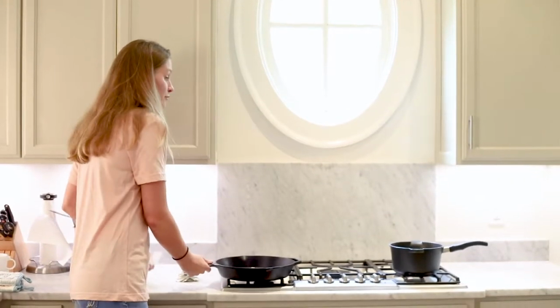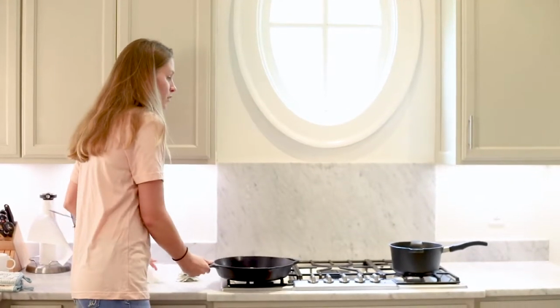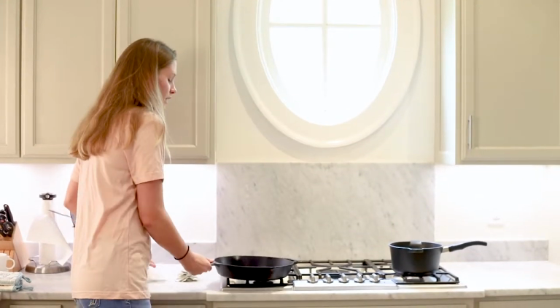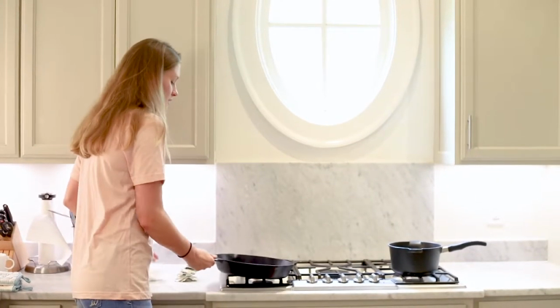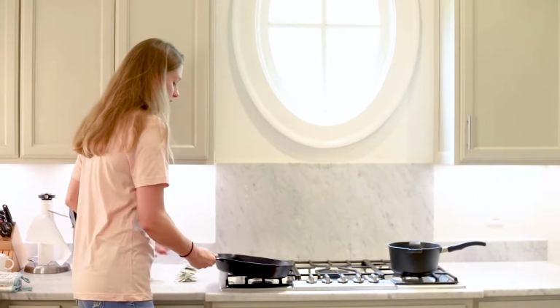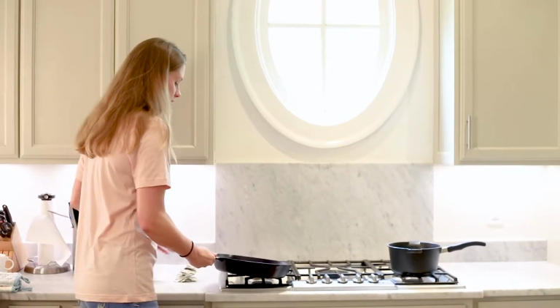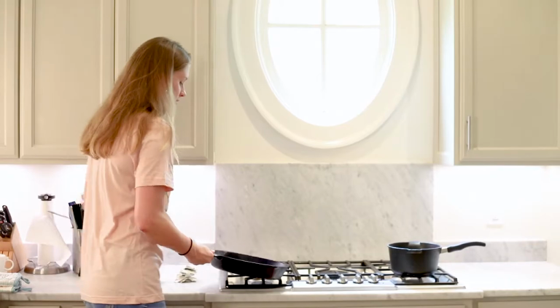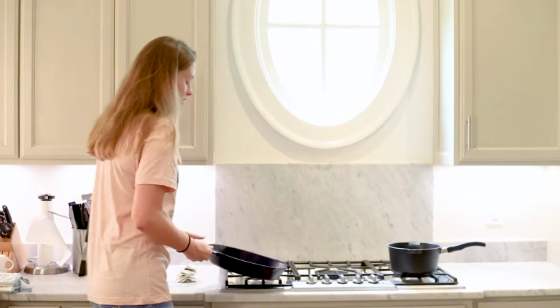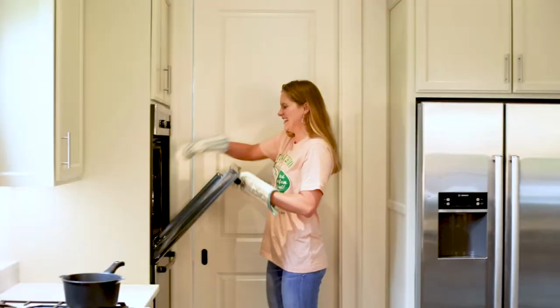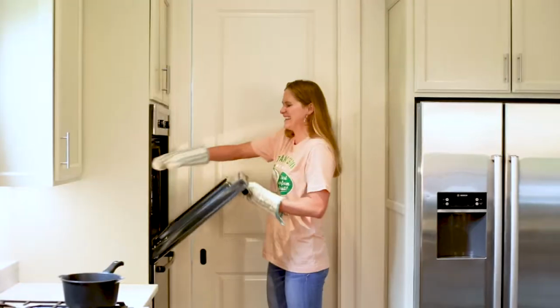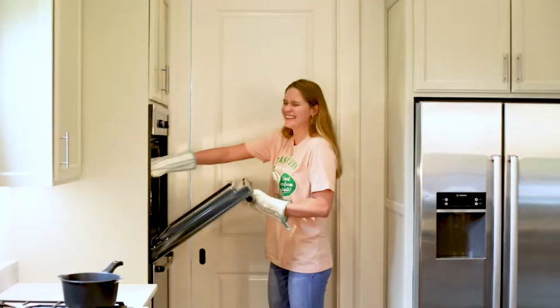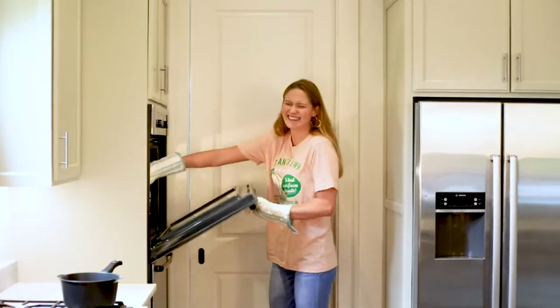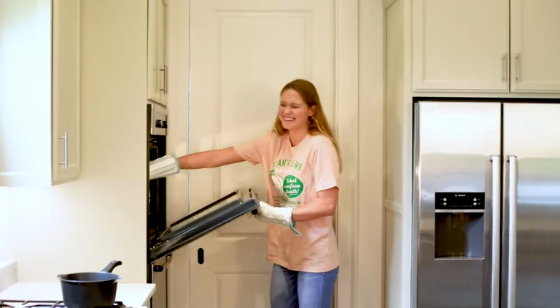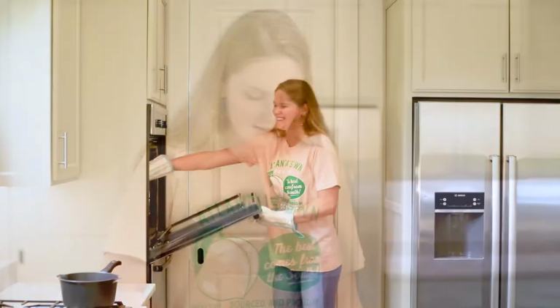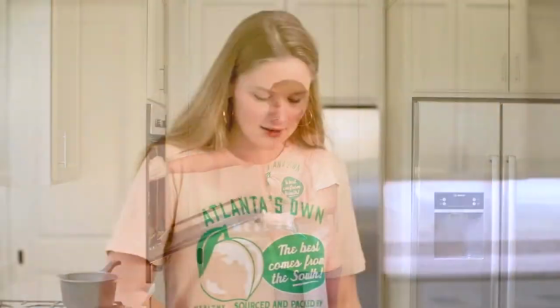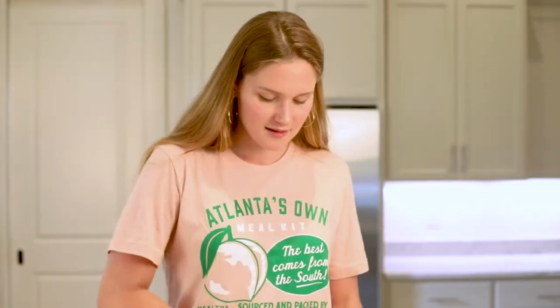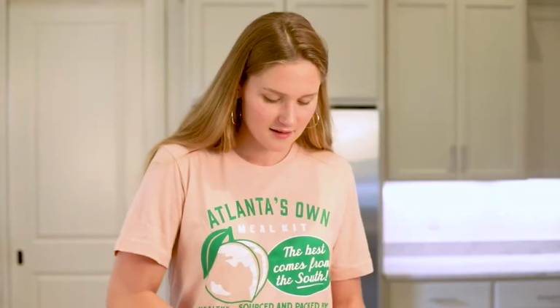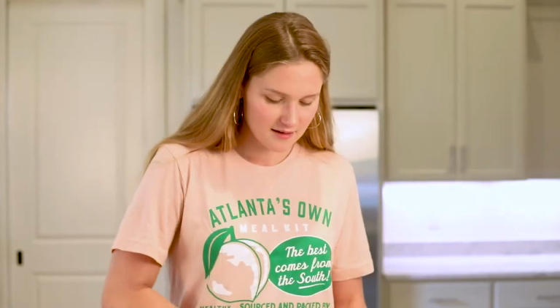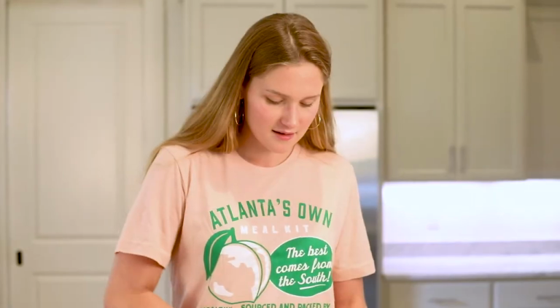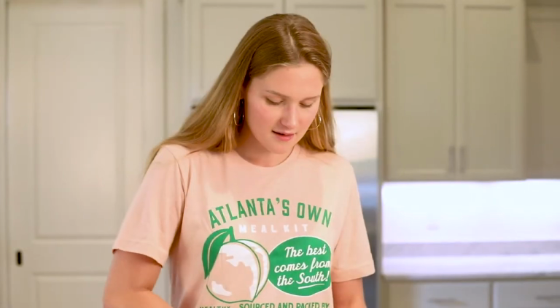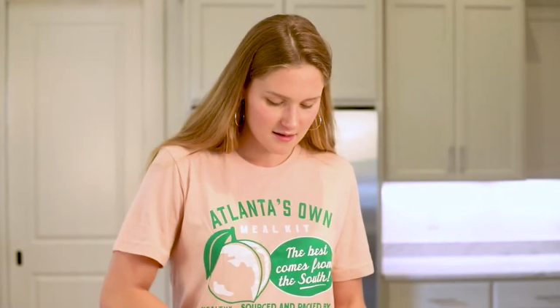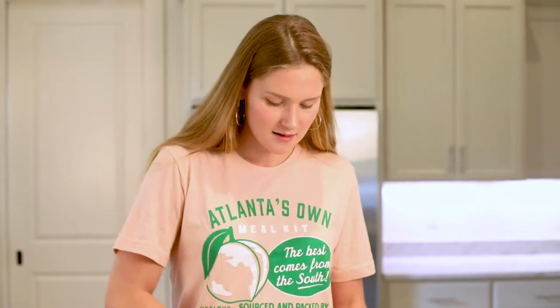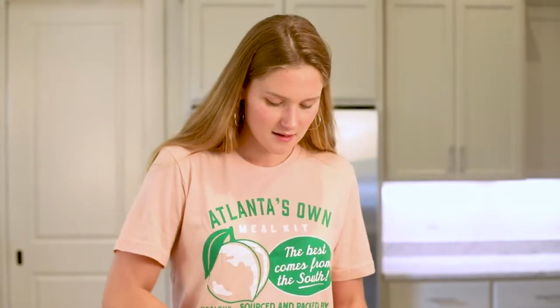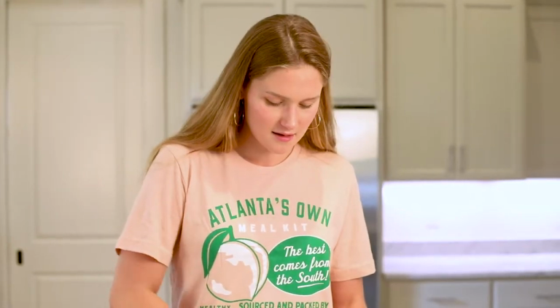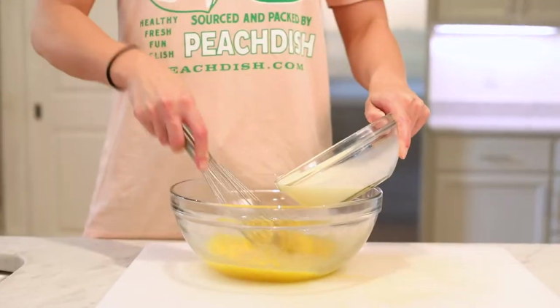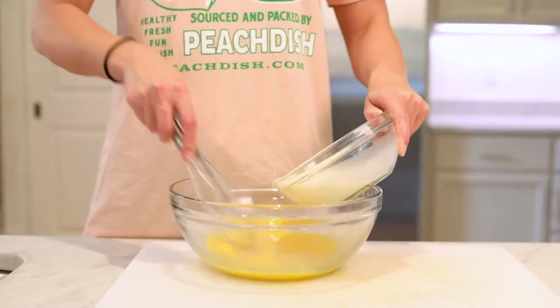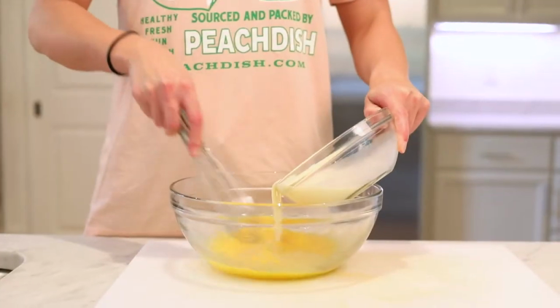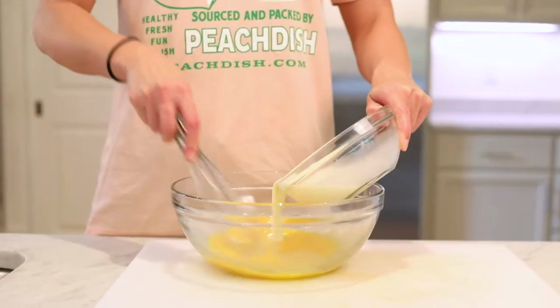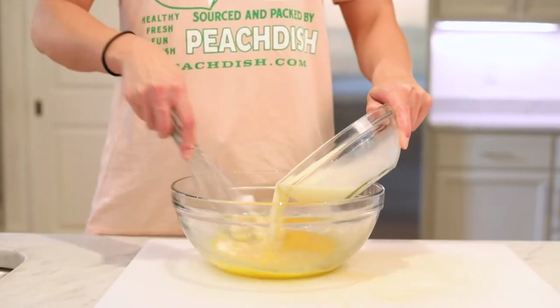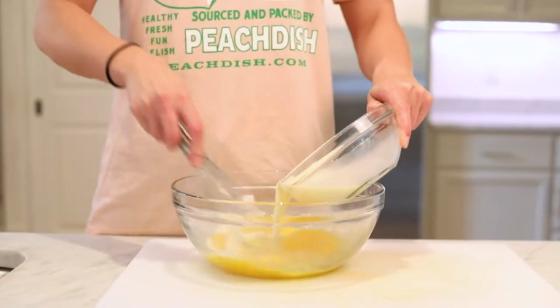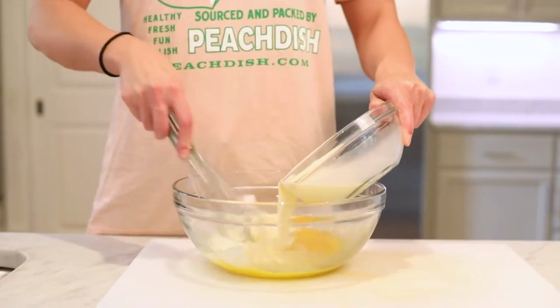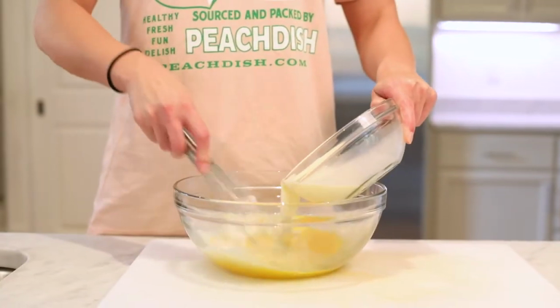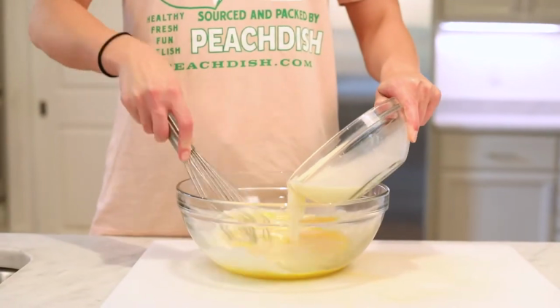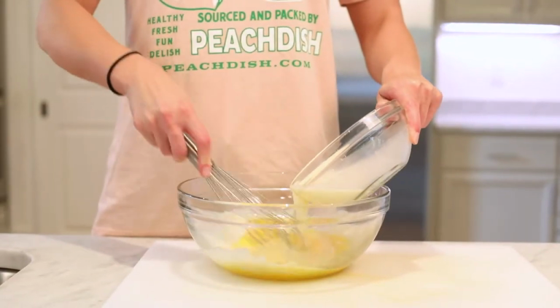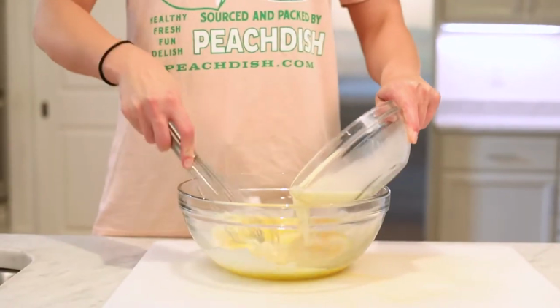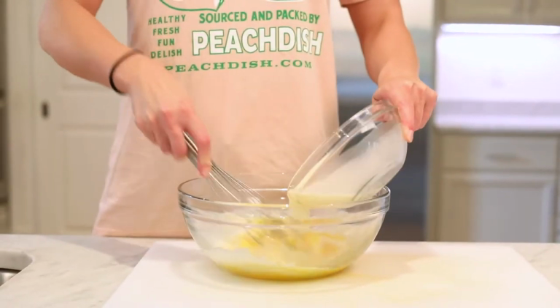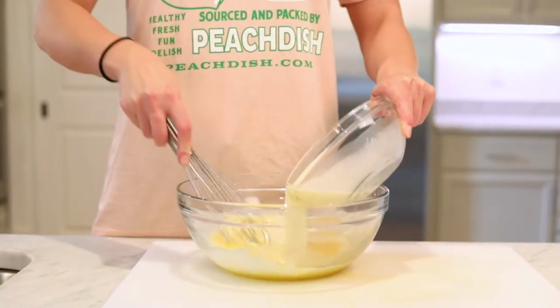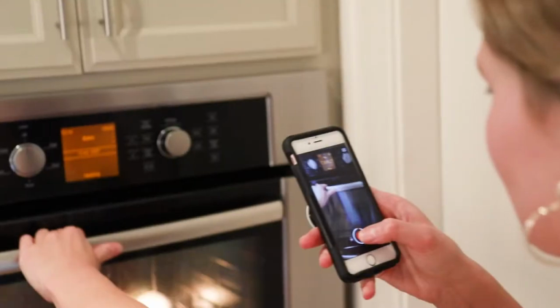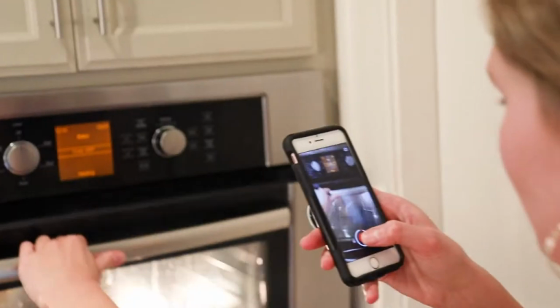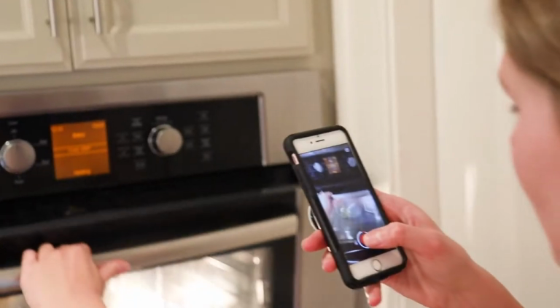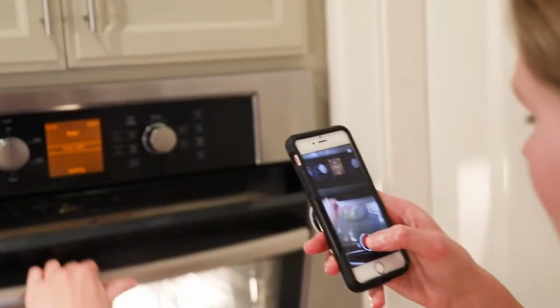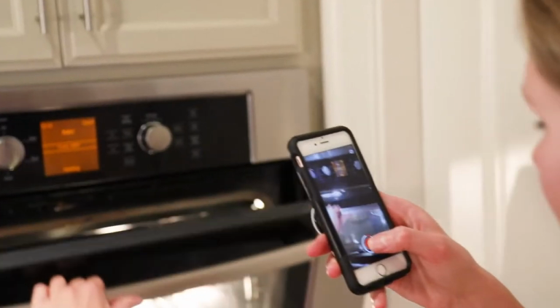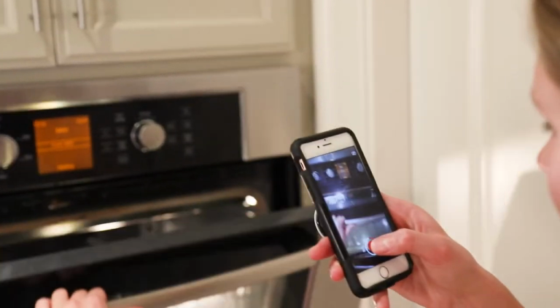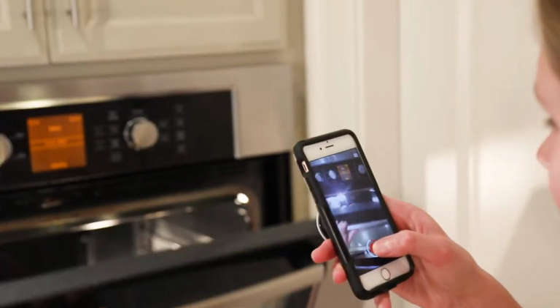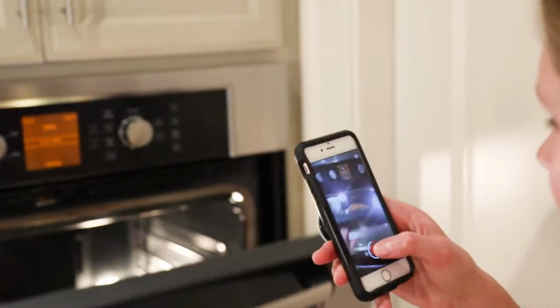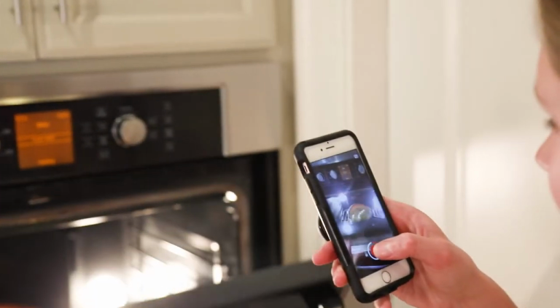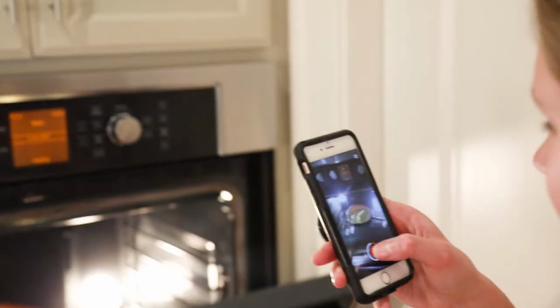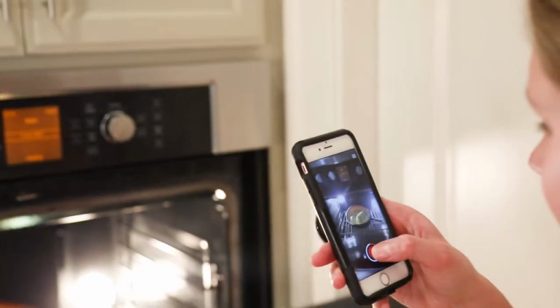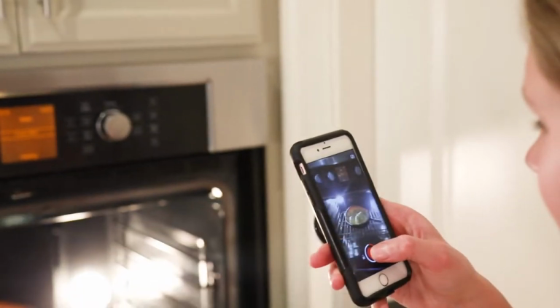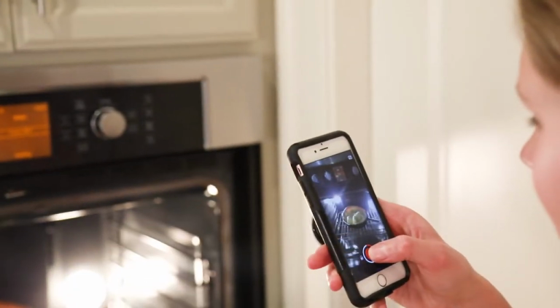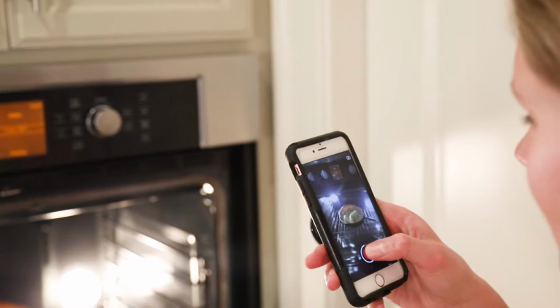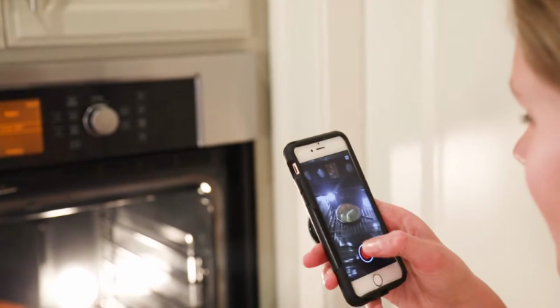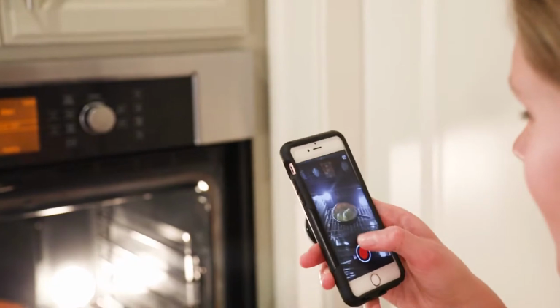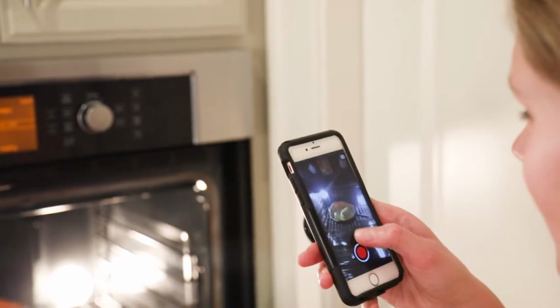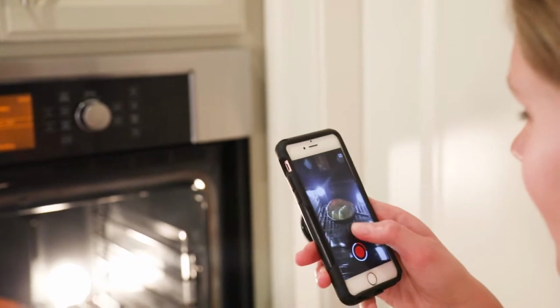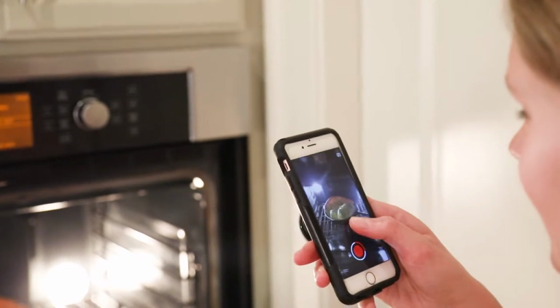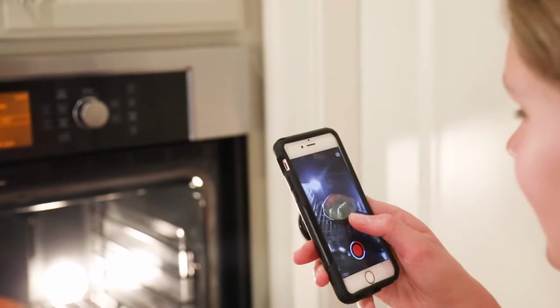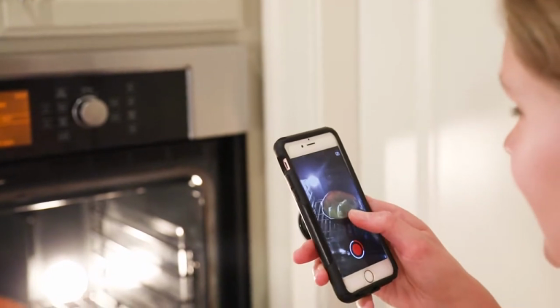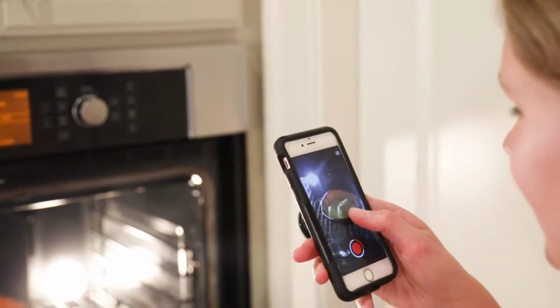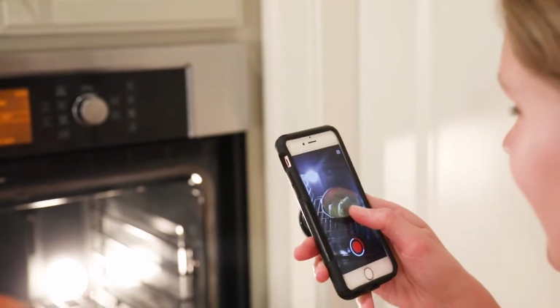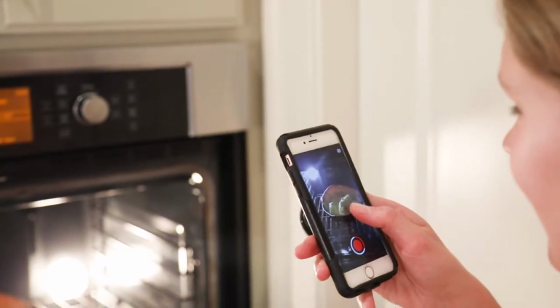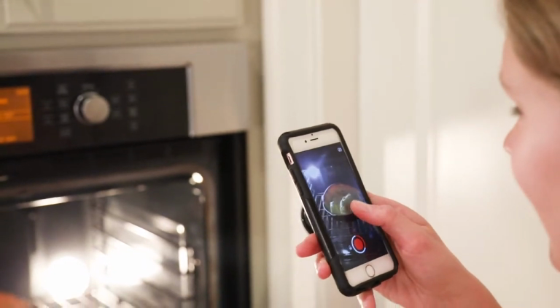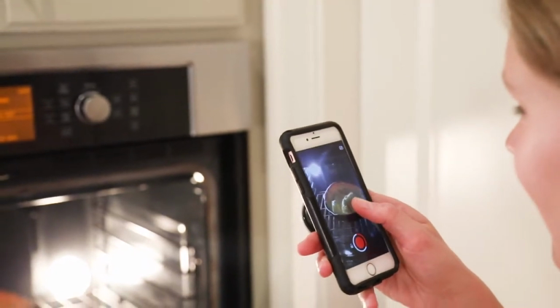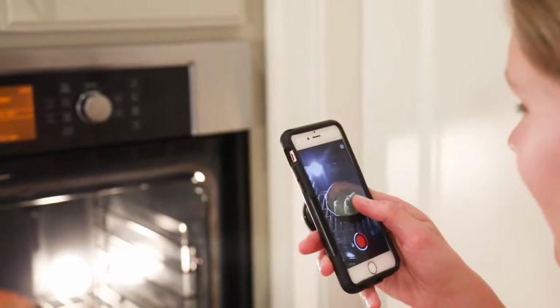A masterpiece so easy, you'll be able to add it to the list of 'I Can Make Cereal.' The Dutch Baby Pancake is the ultimate go-to, impress-your-mom item.